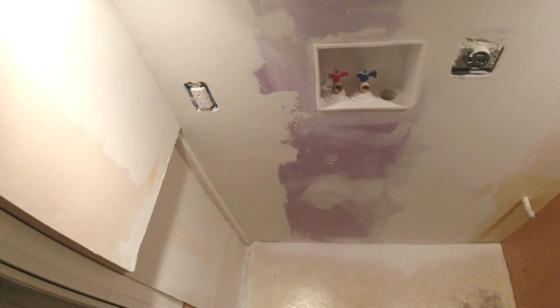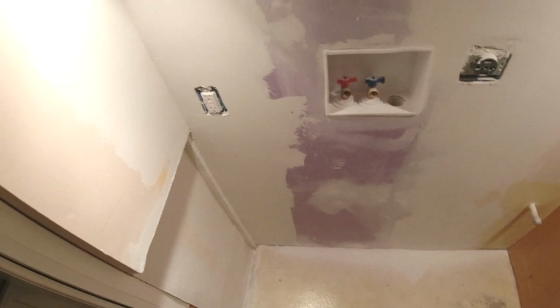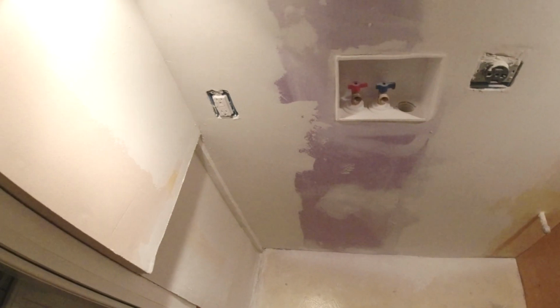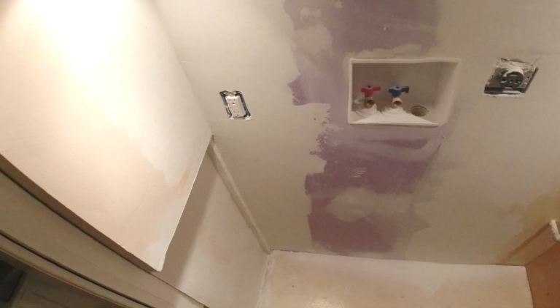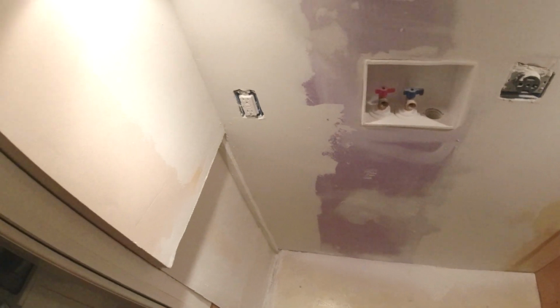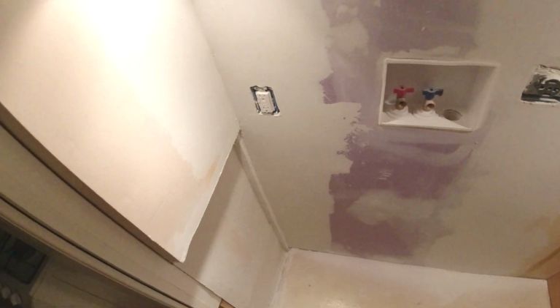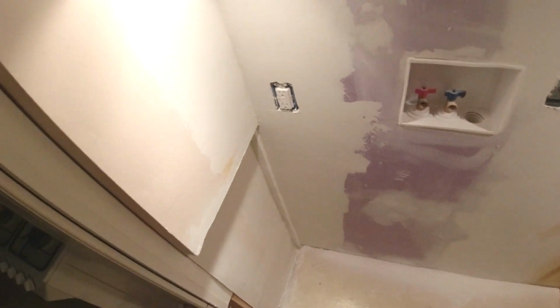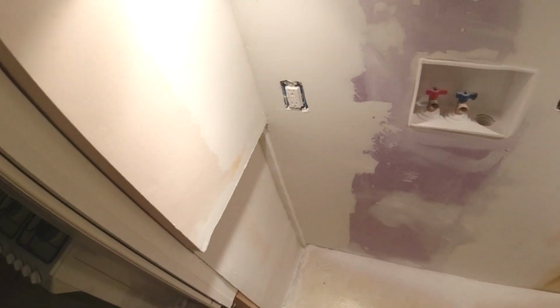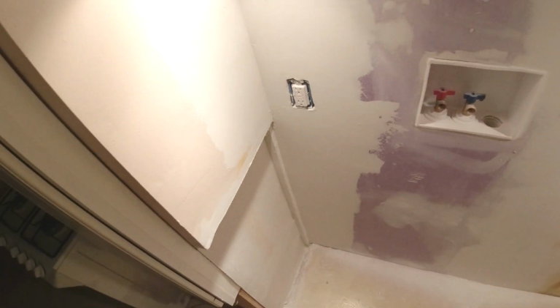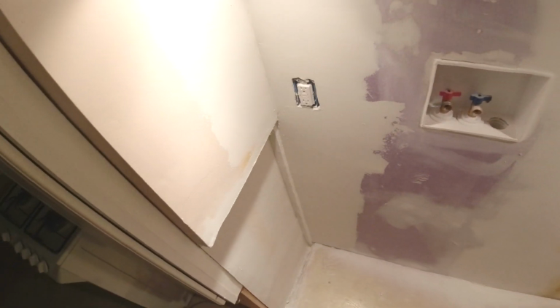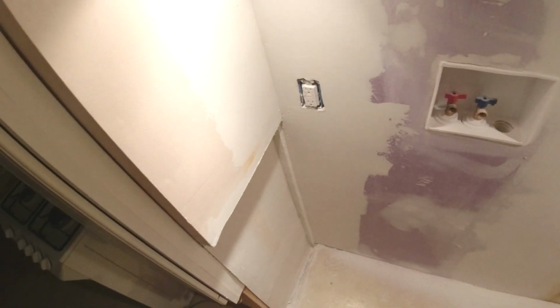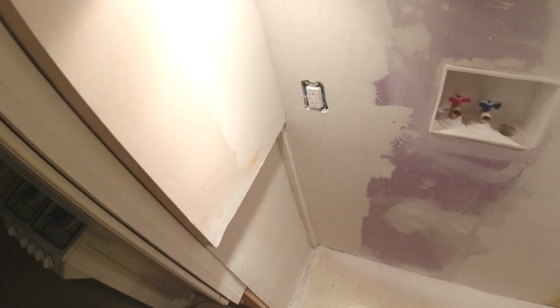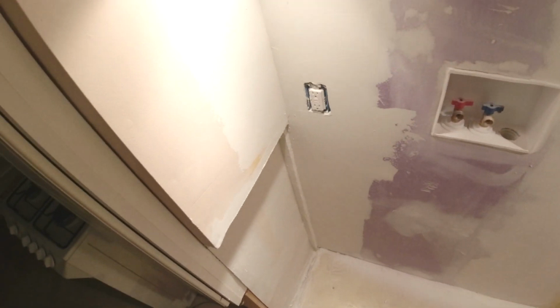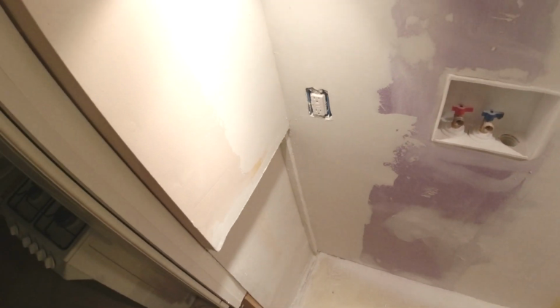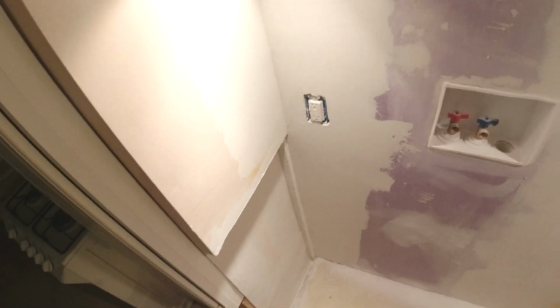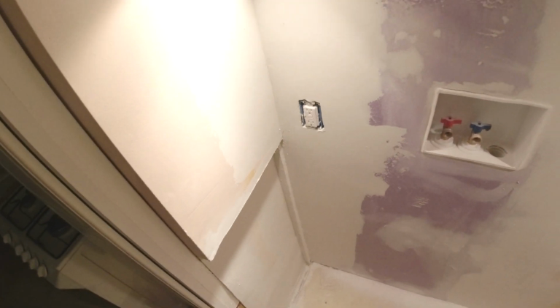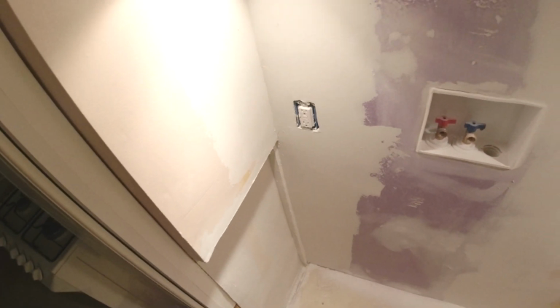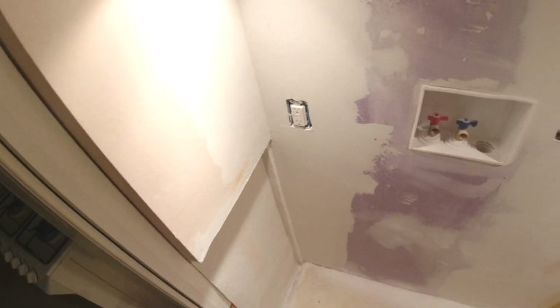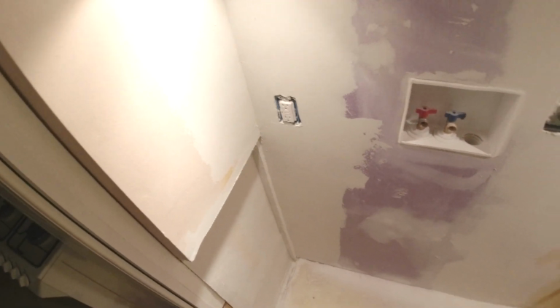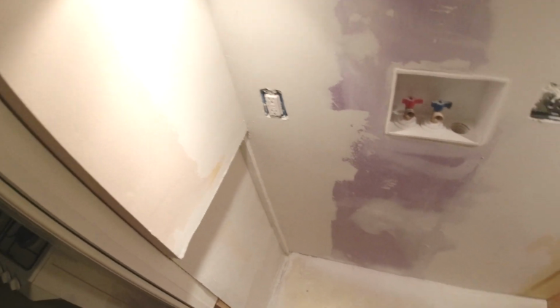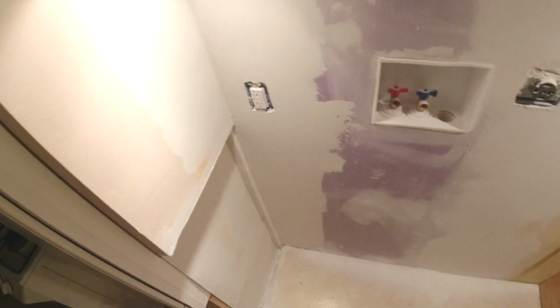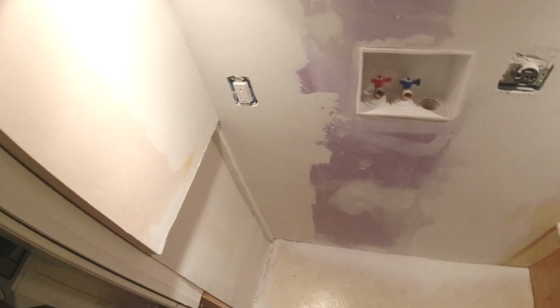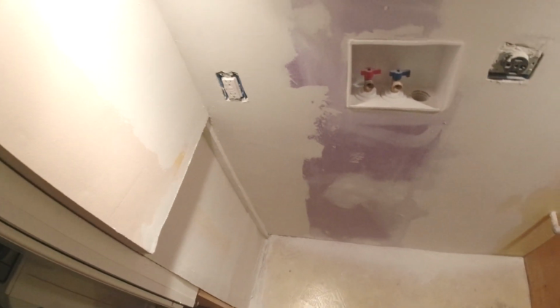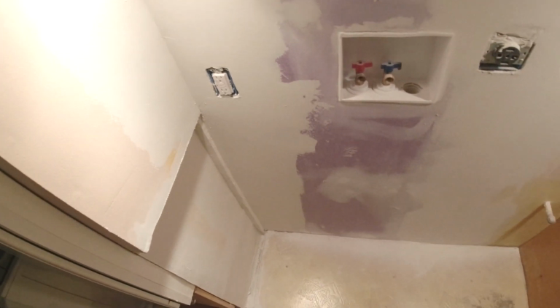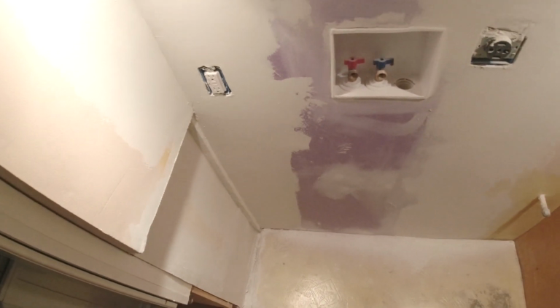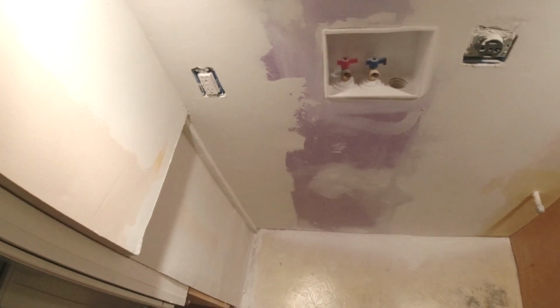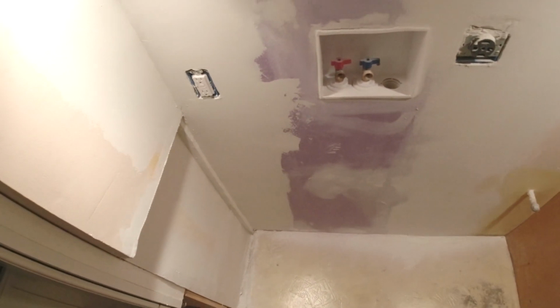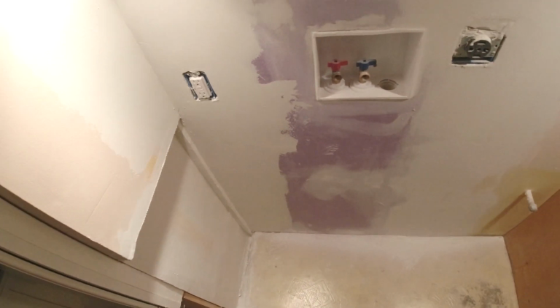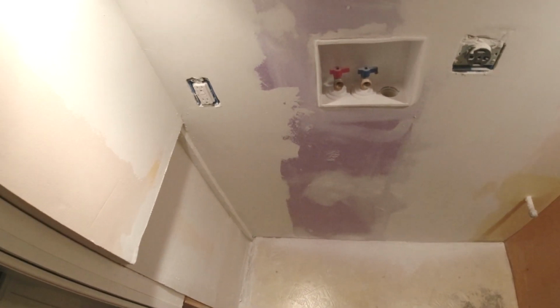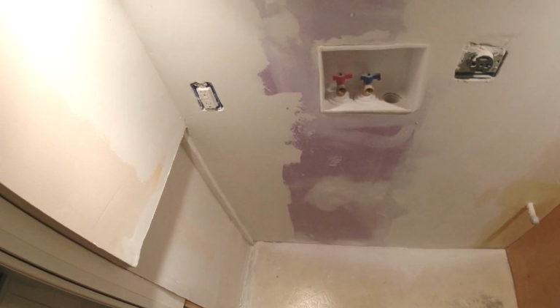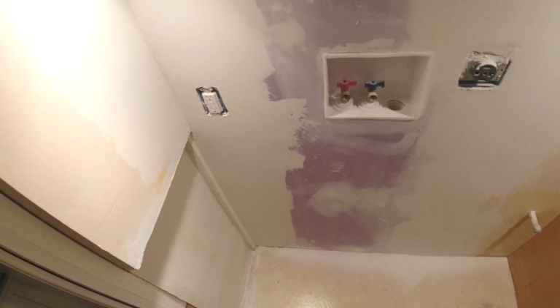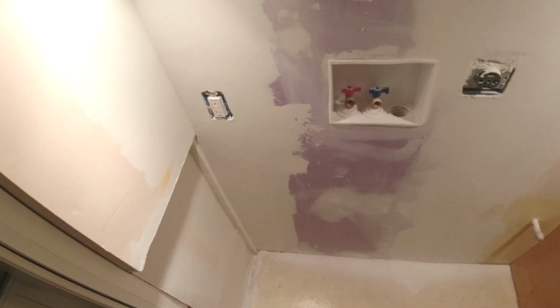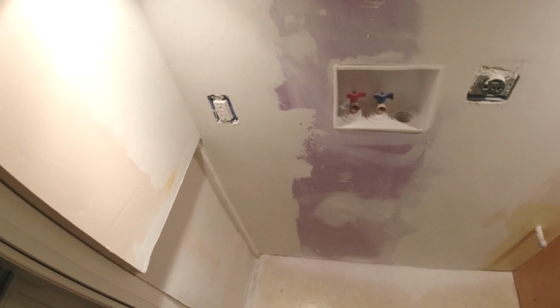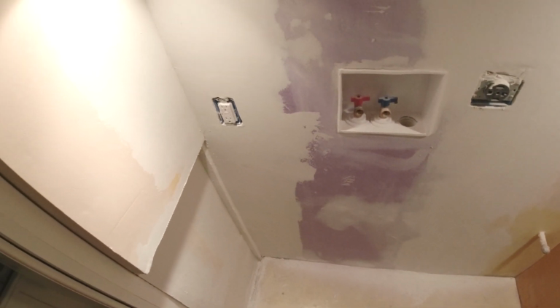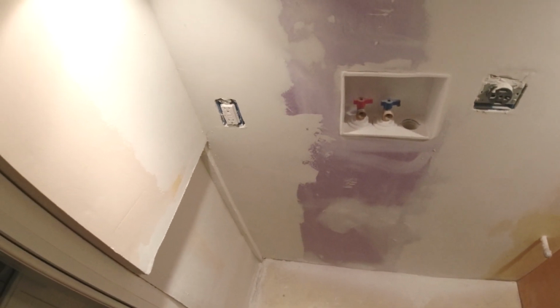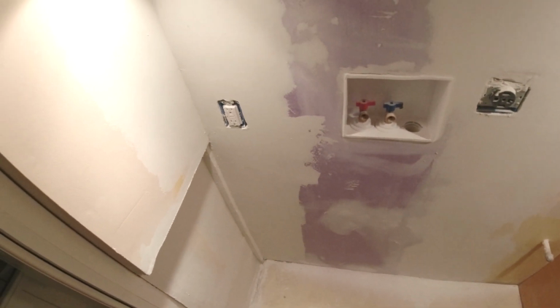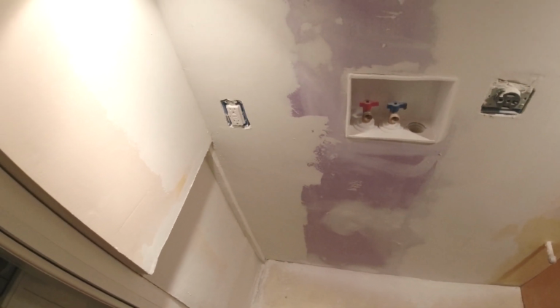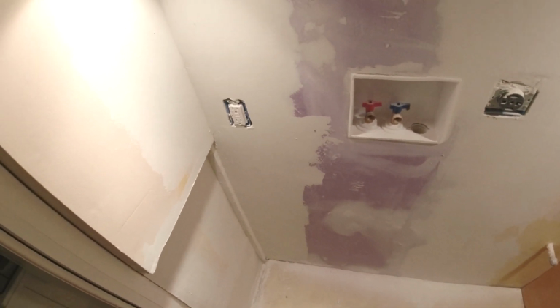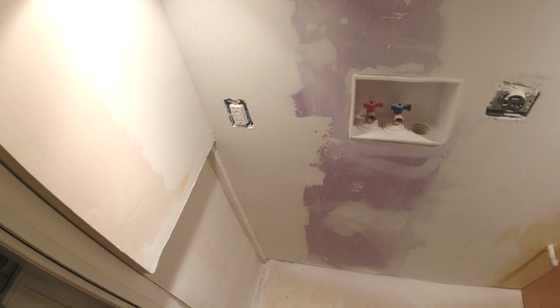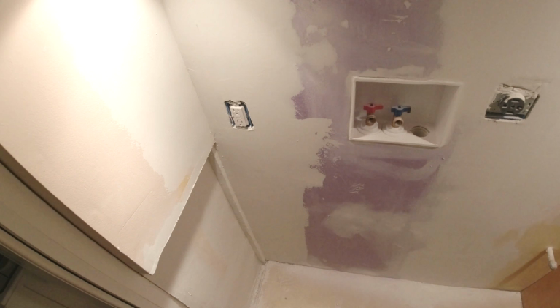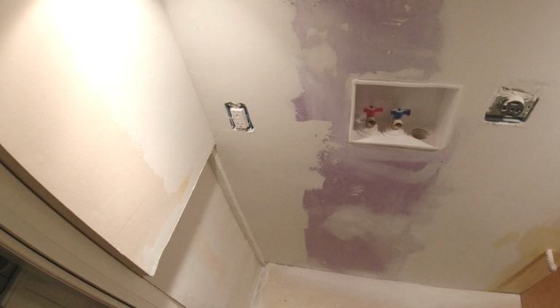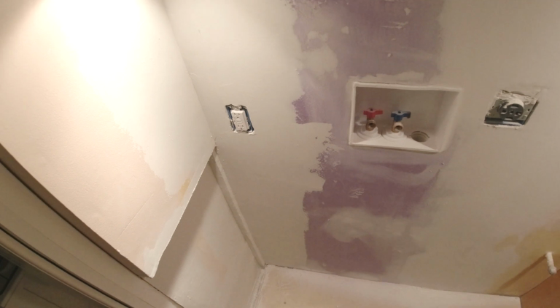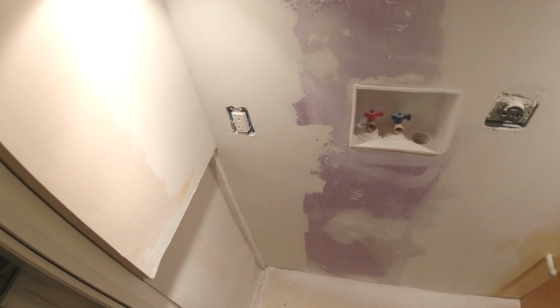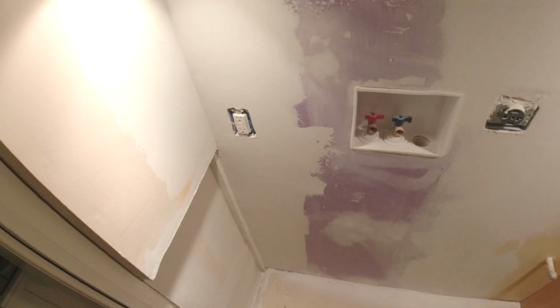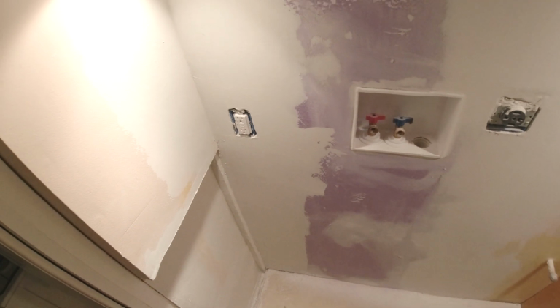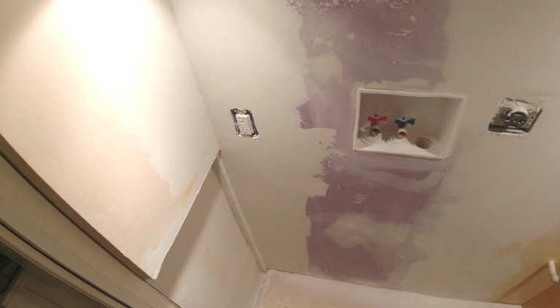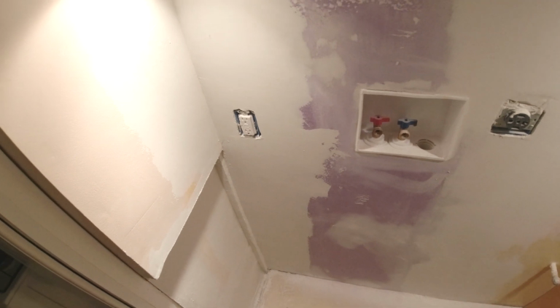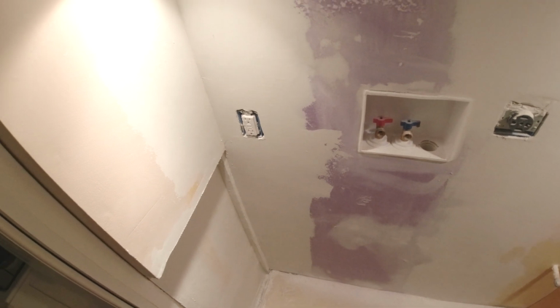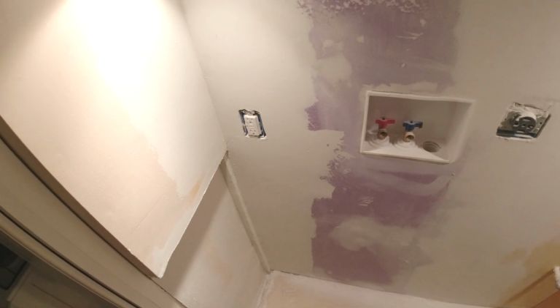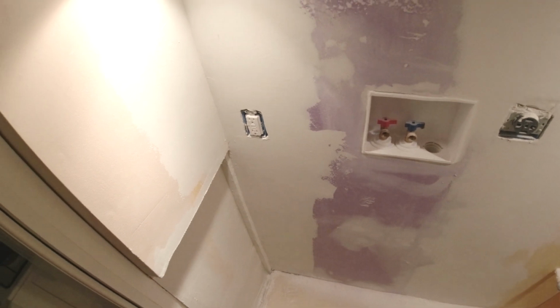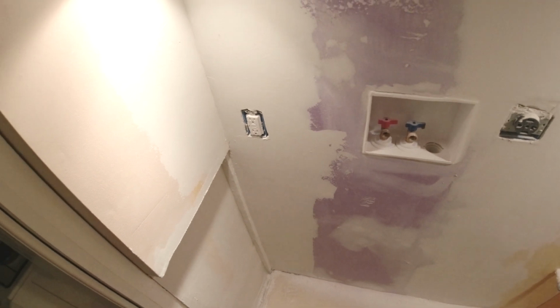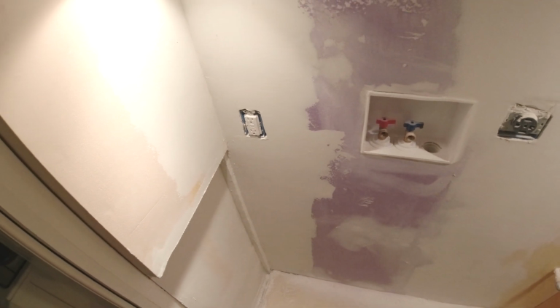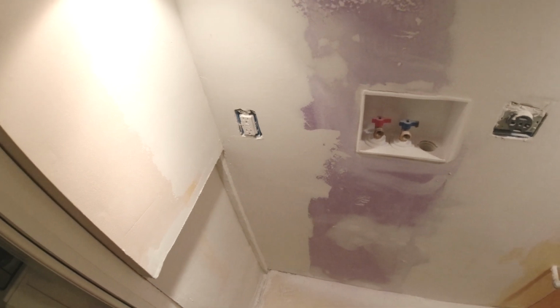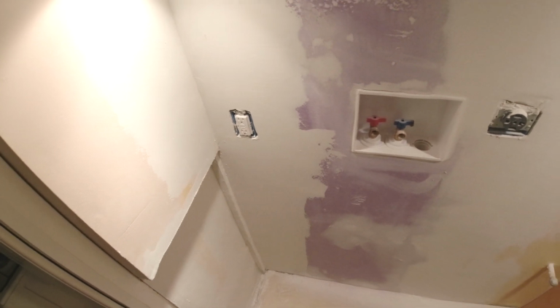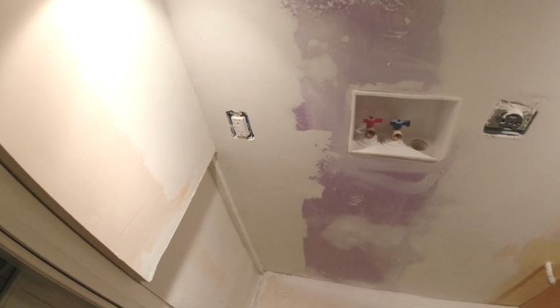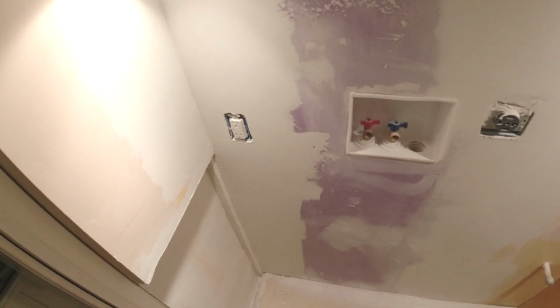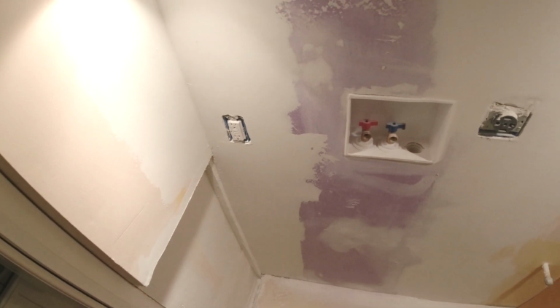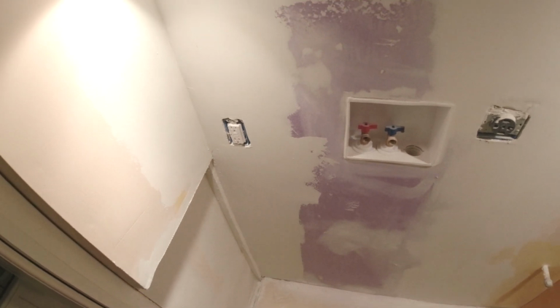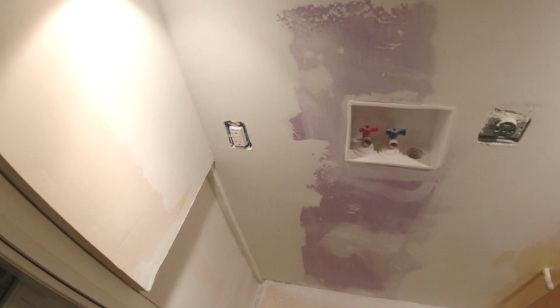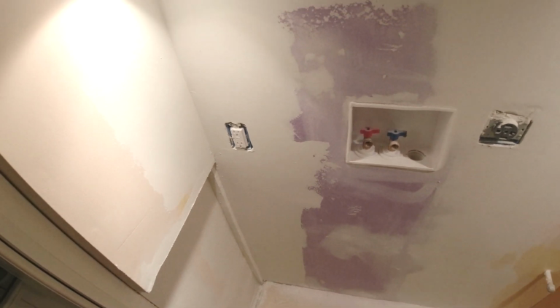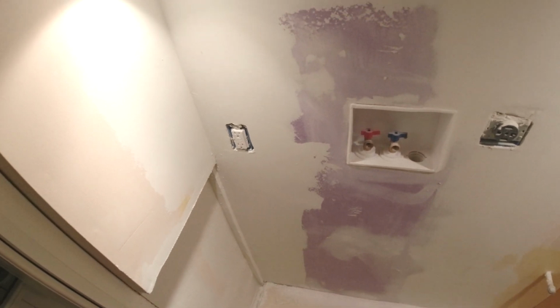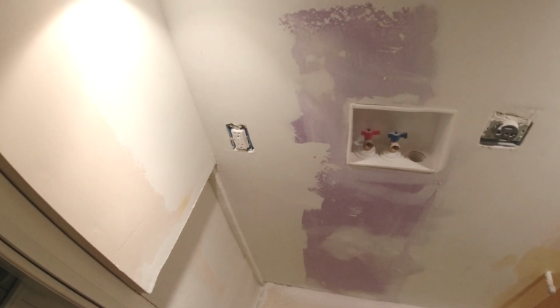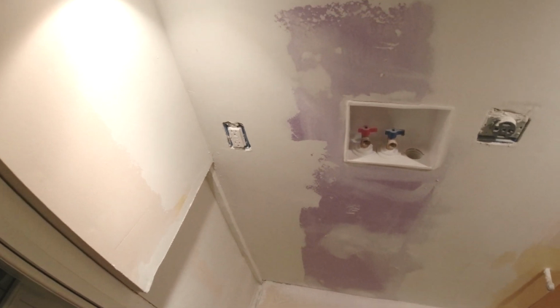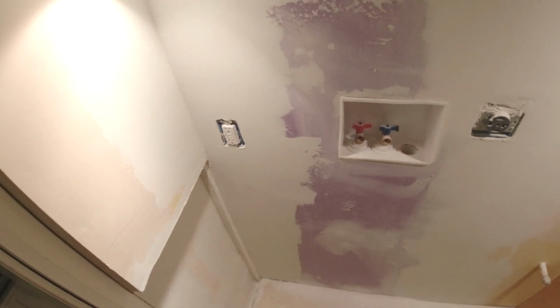We patched this wall here, put in some new drywall, and this is just a video on how to get a smooth finish.